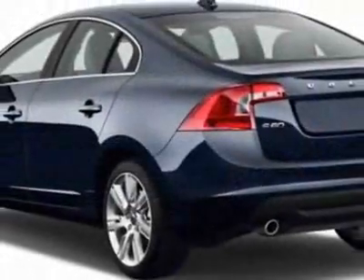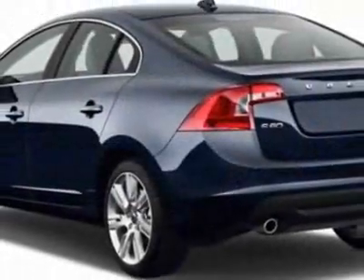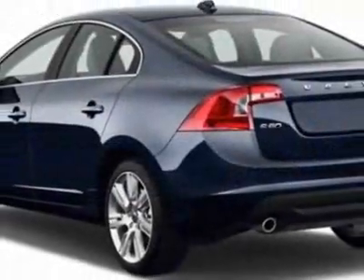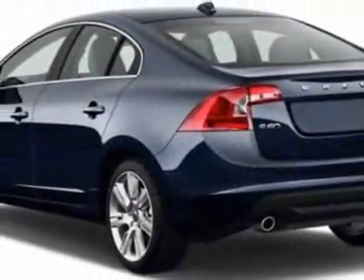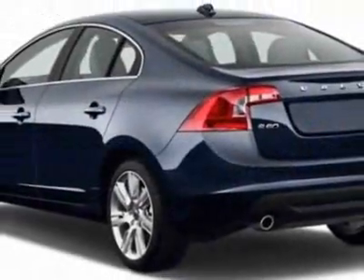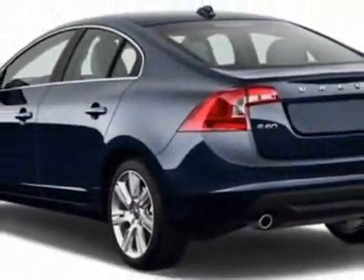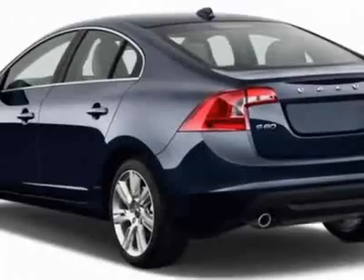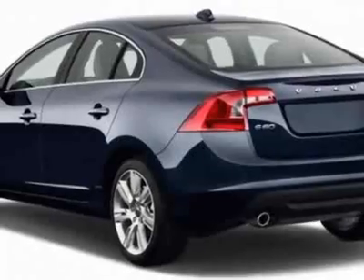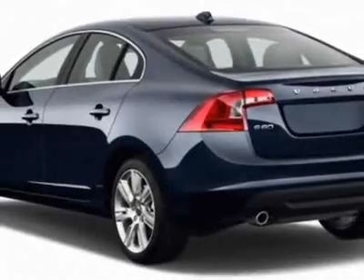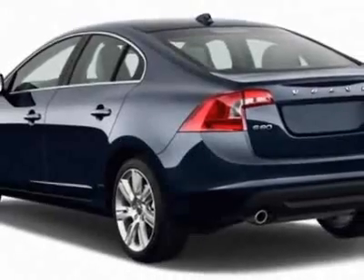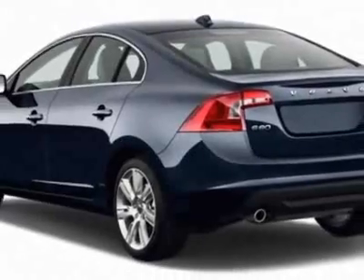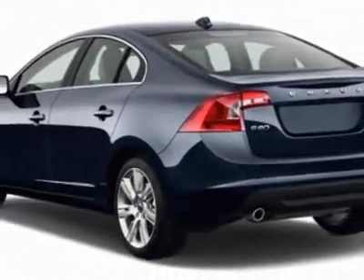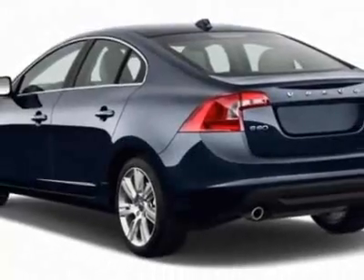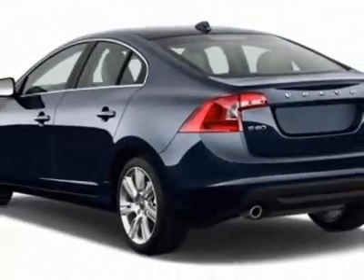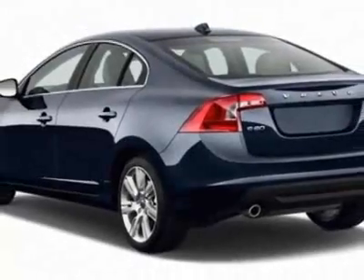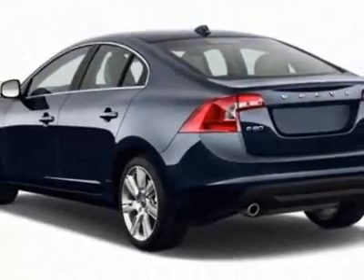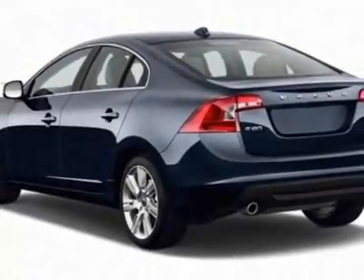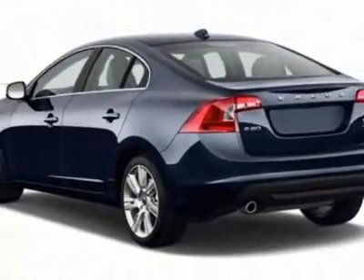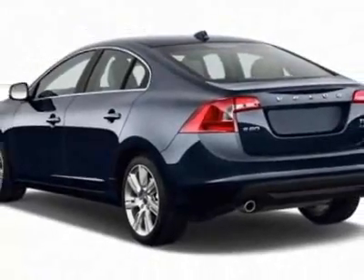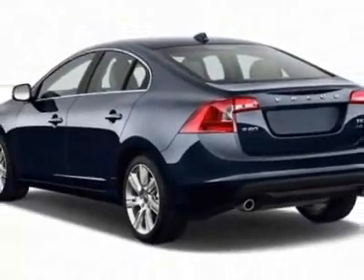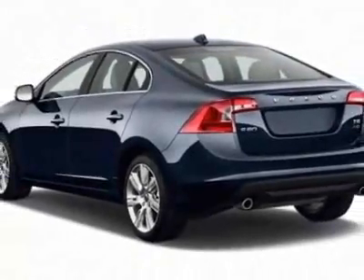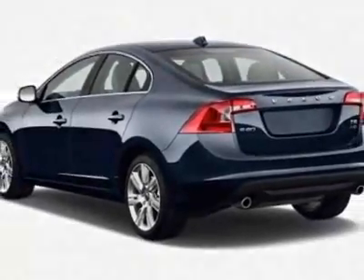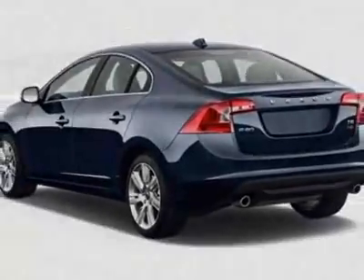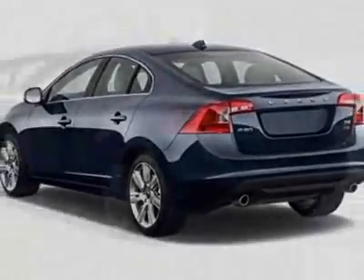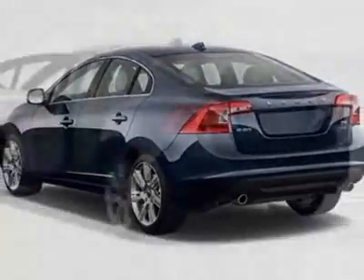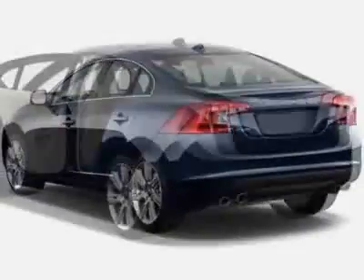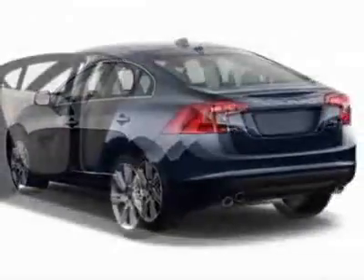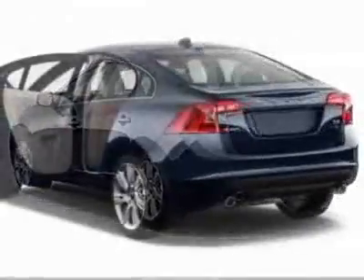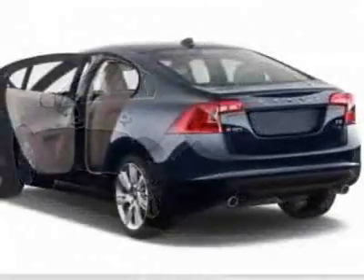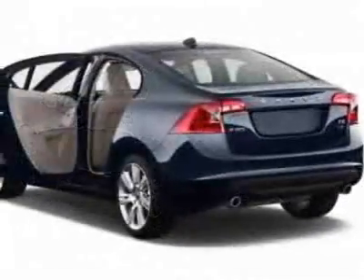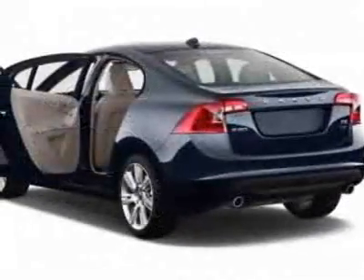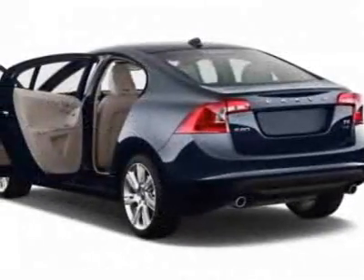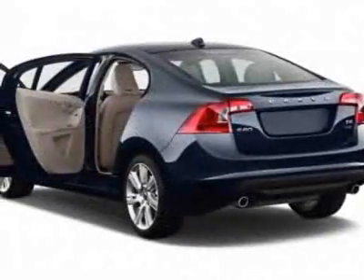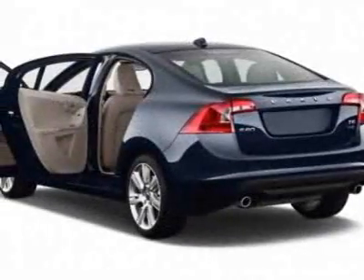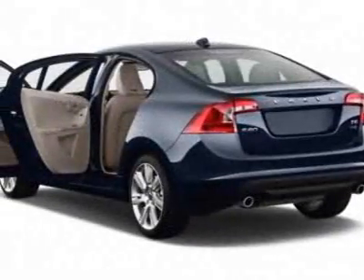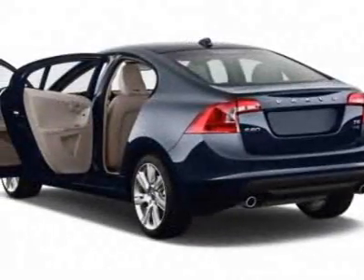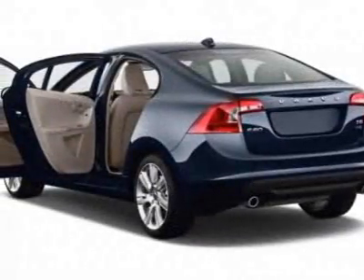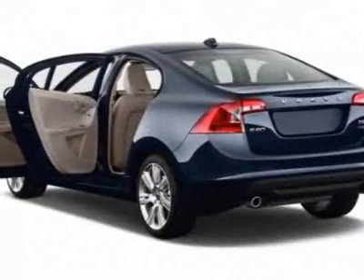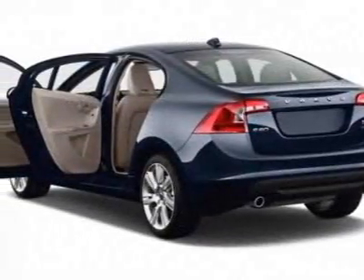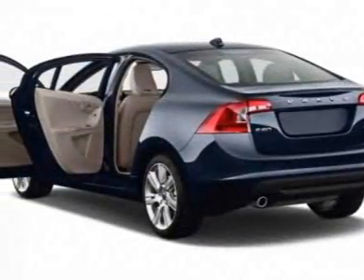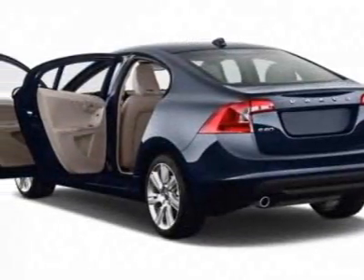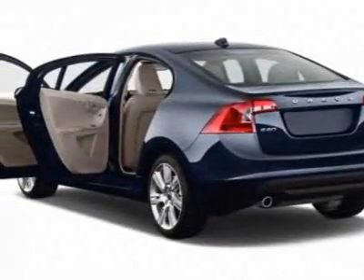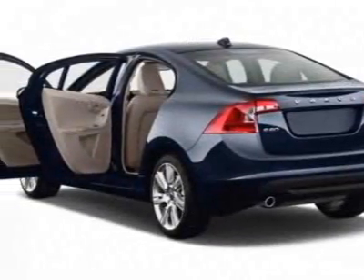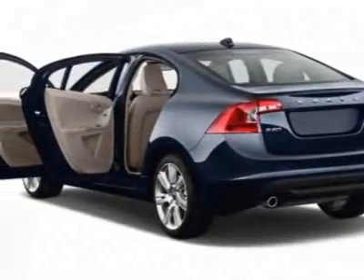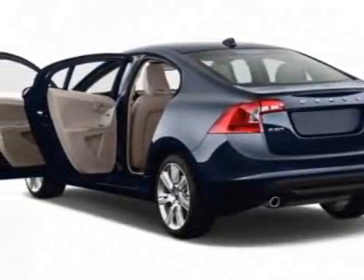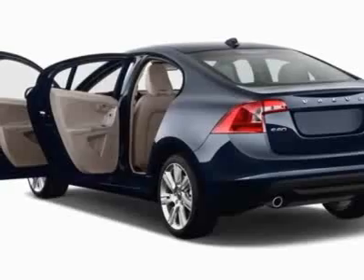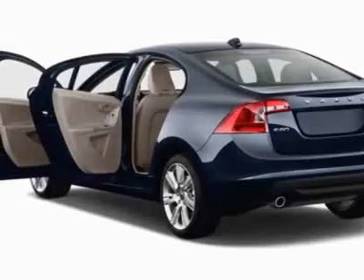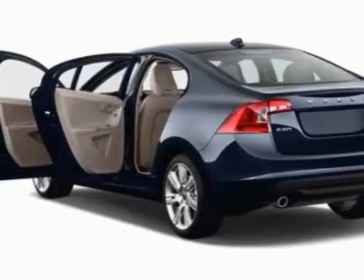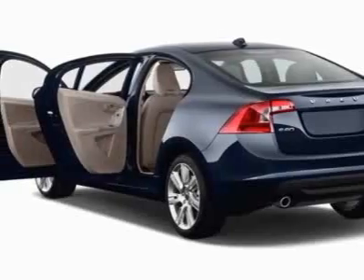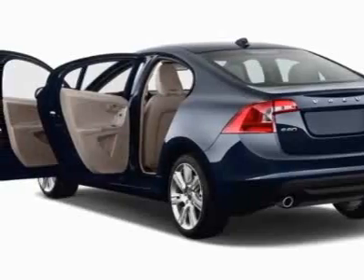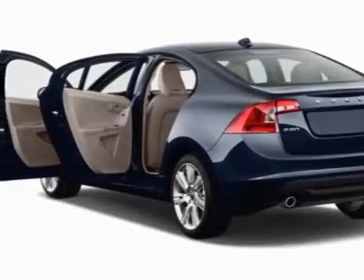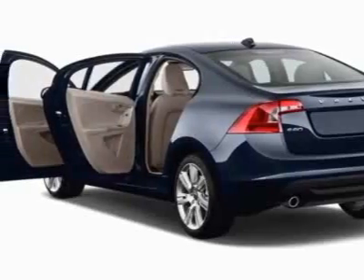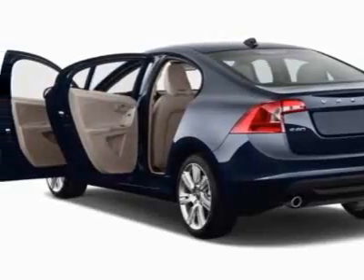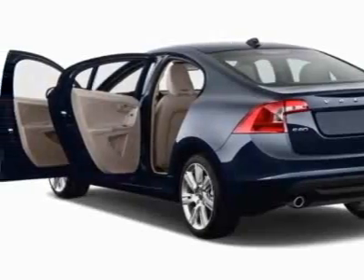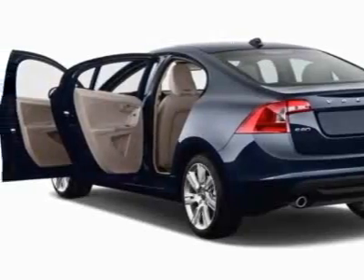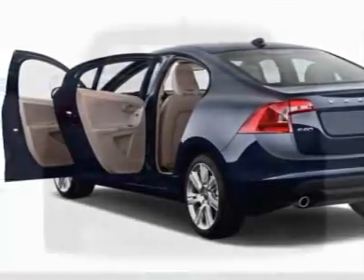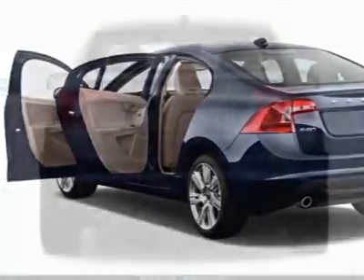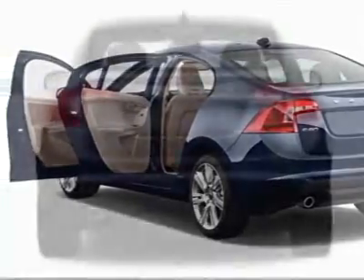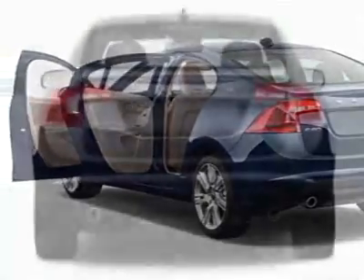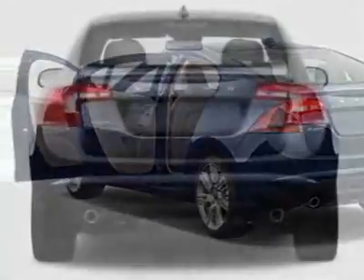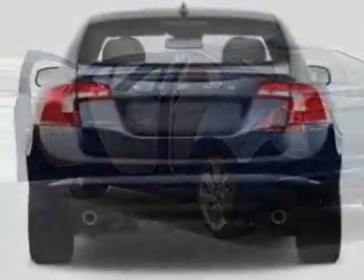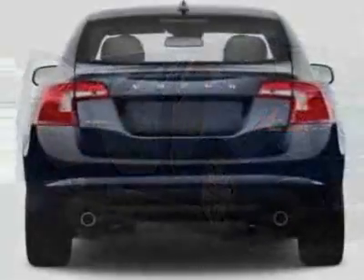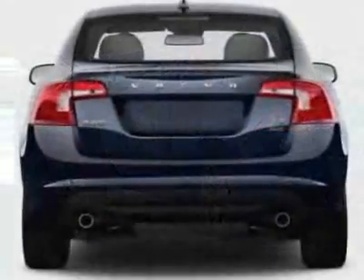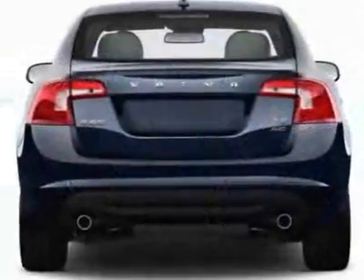This S60 boasts a 3.0-liter inline-six turbo engine and has a six-speed automatic transmission.